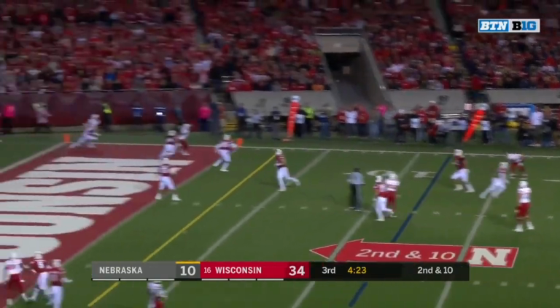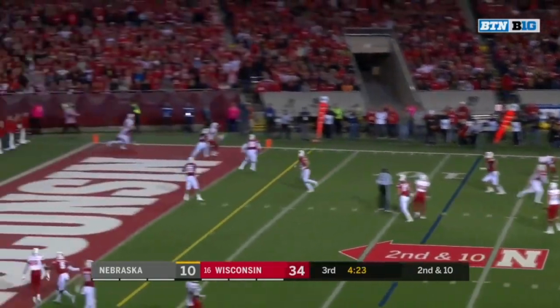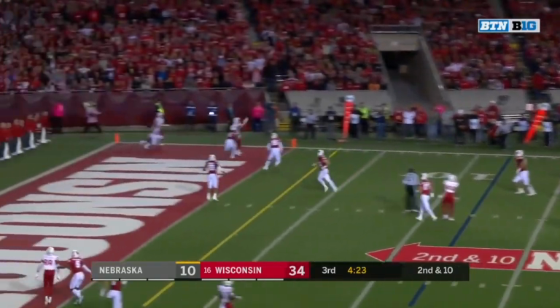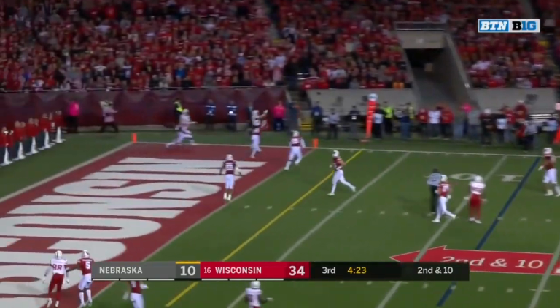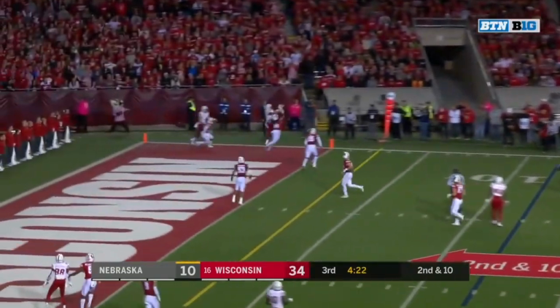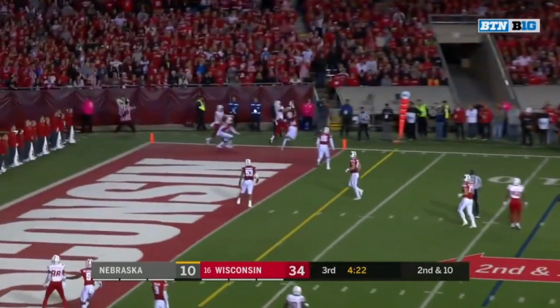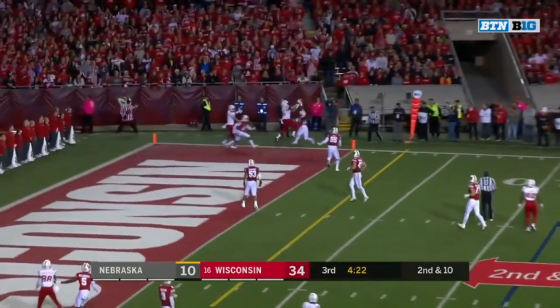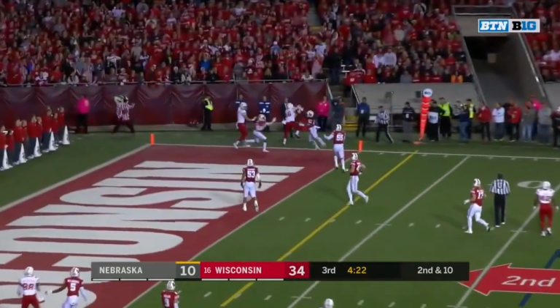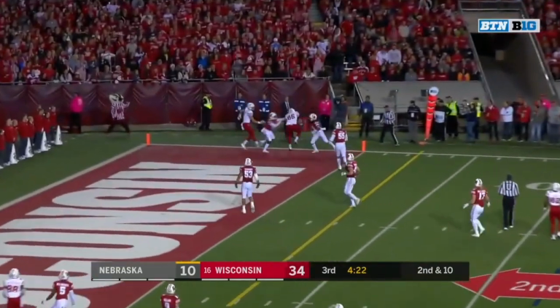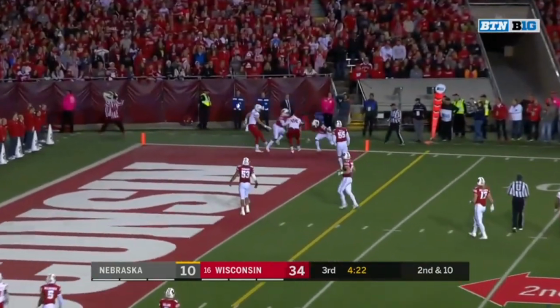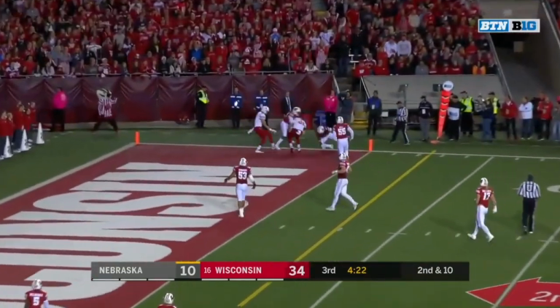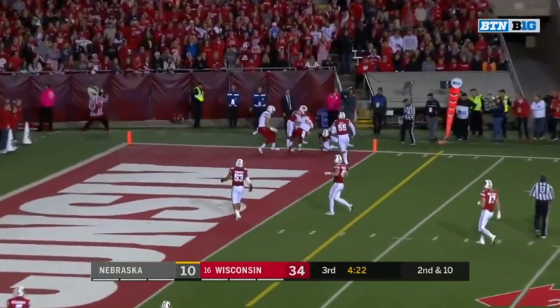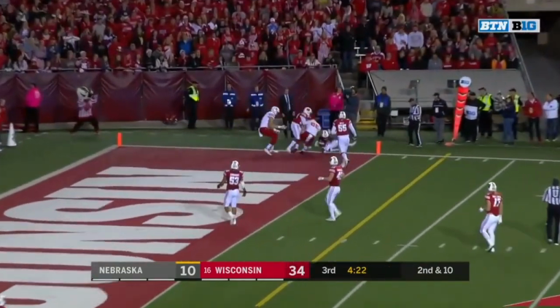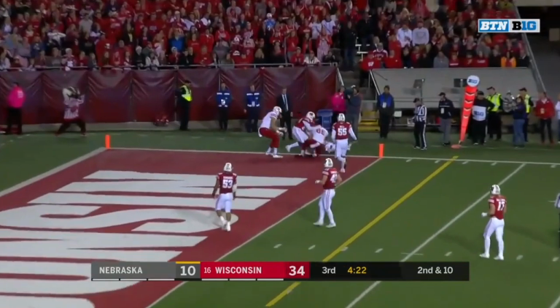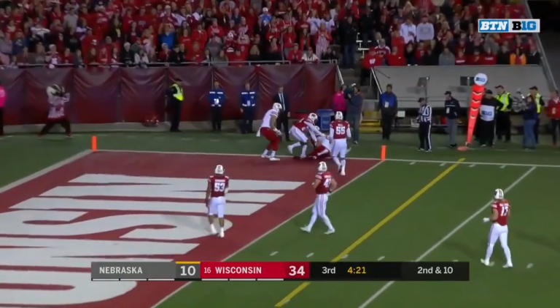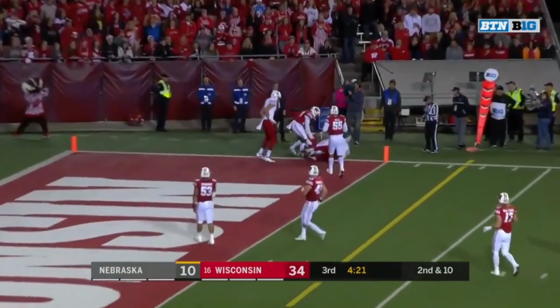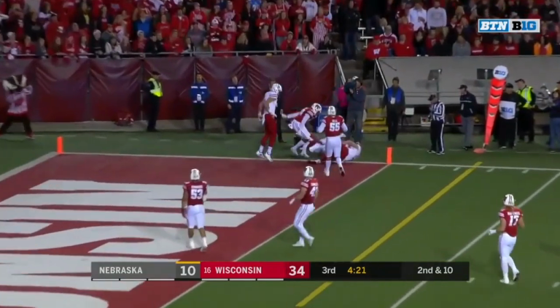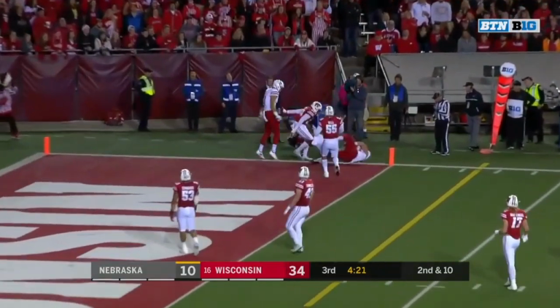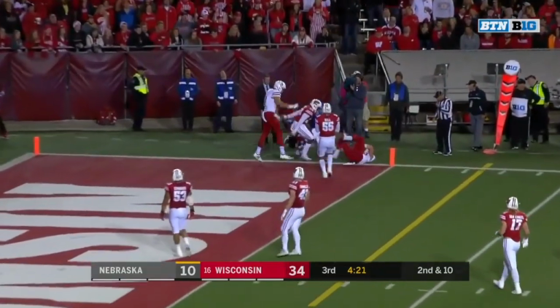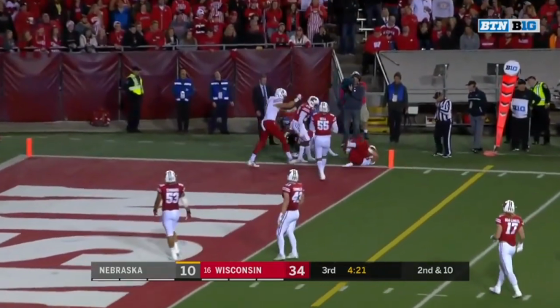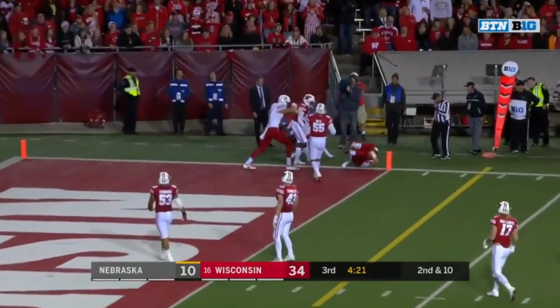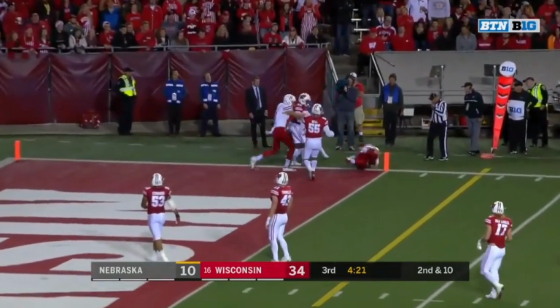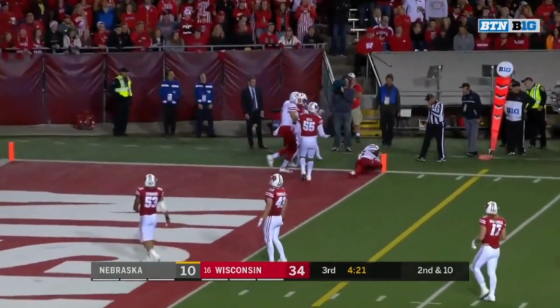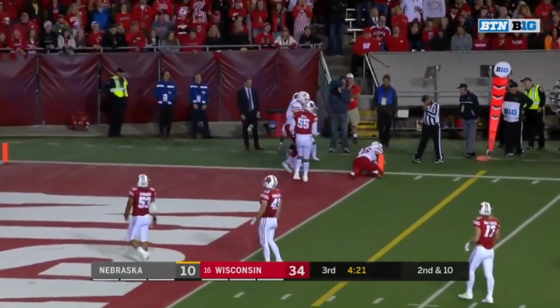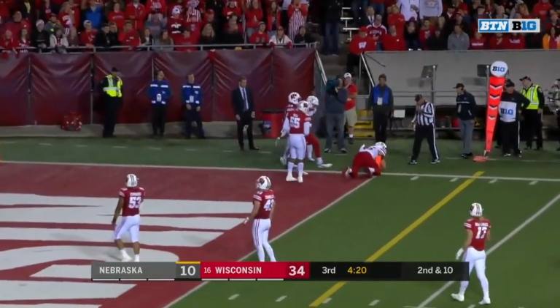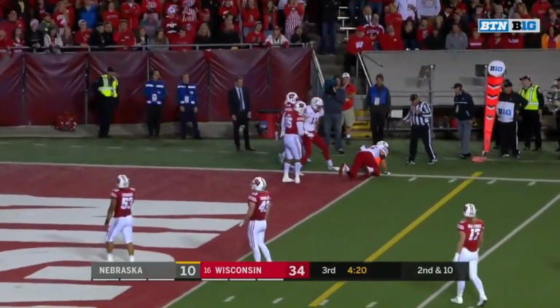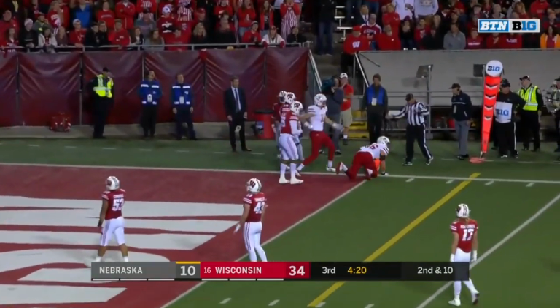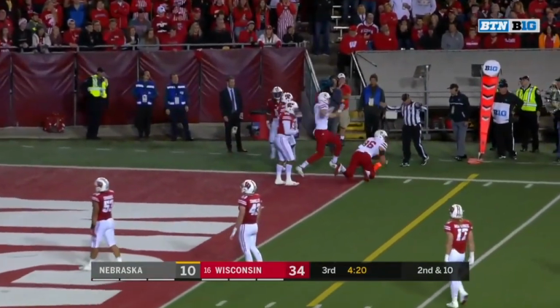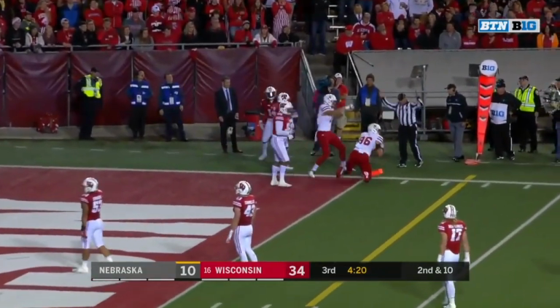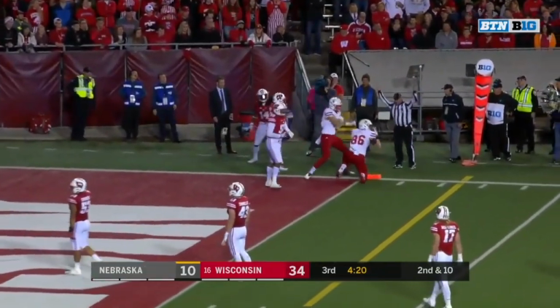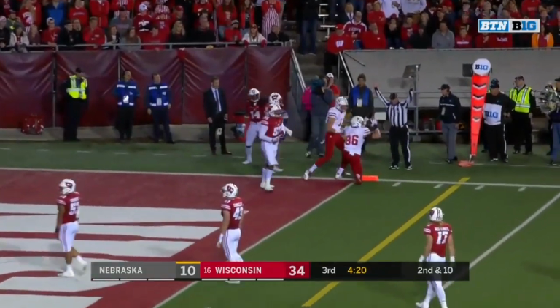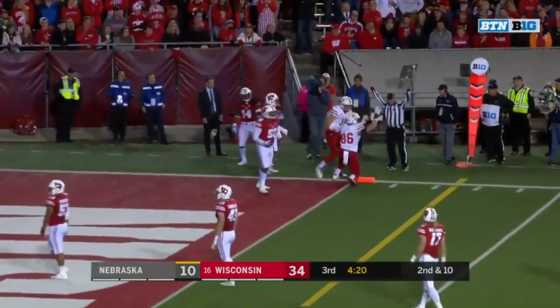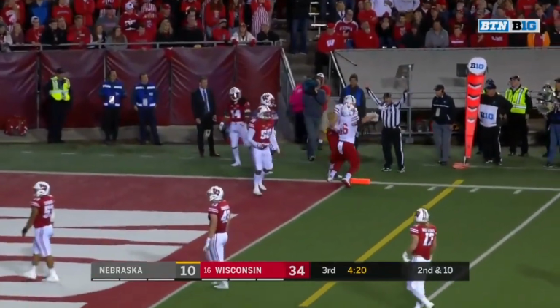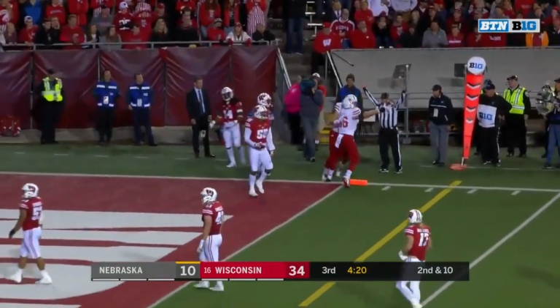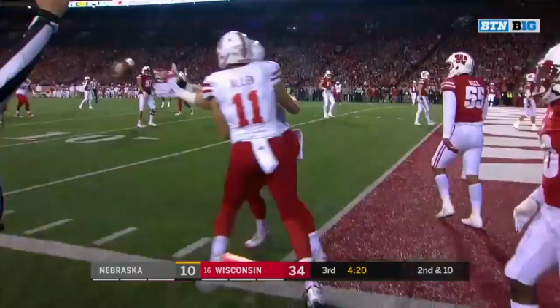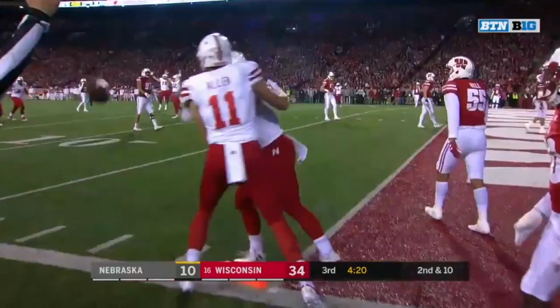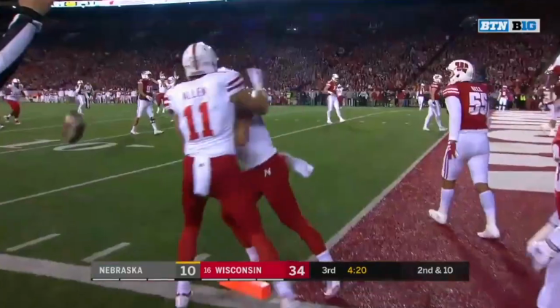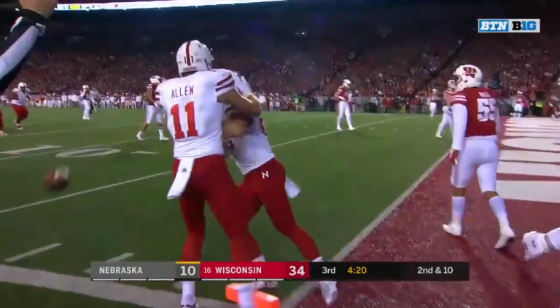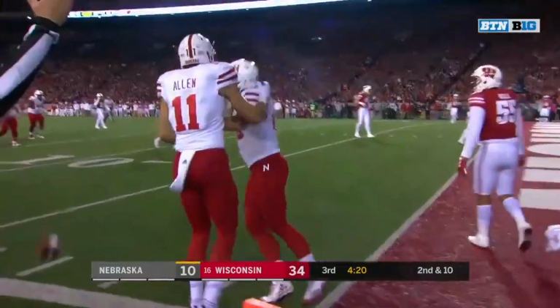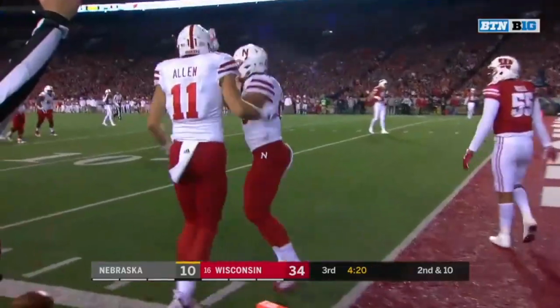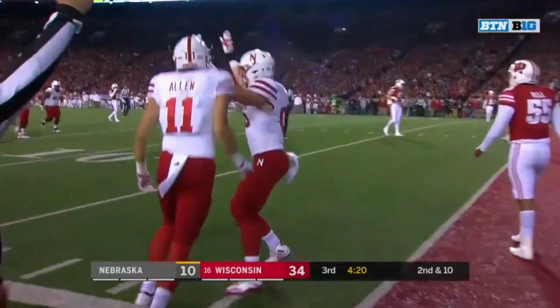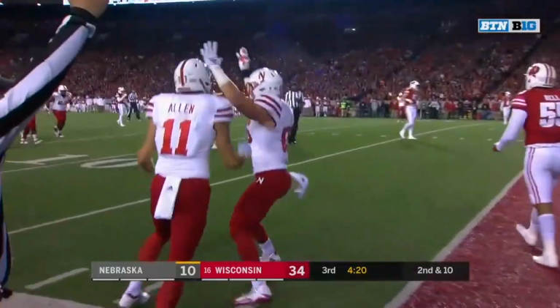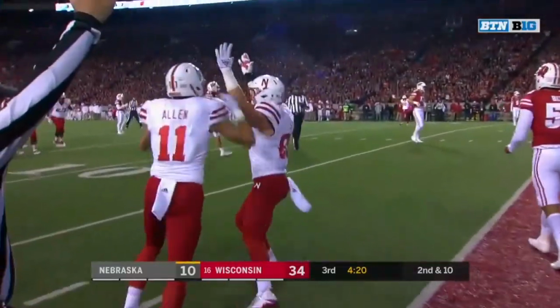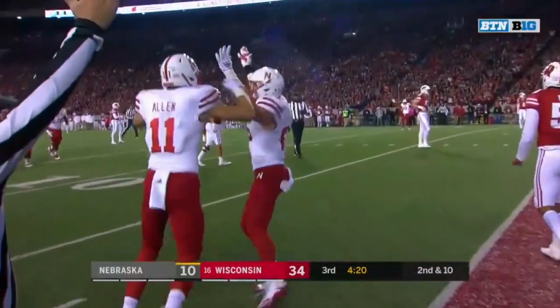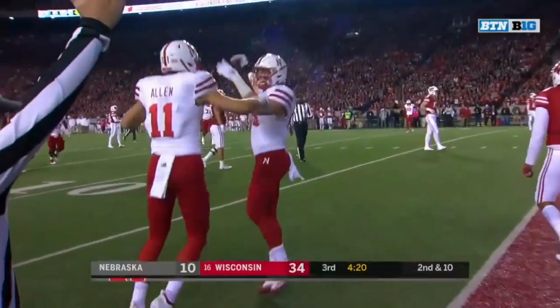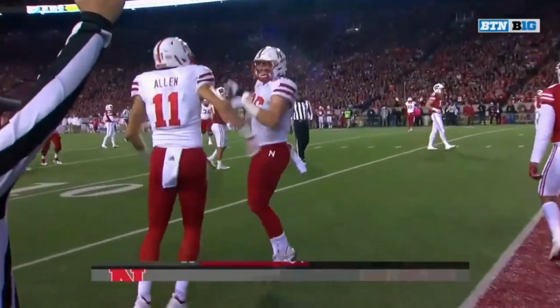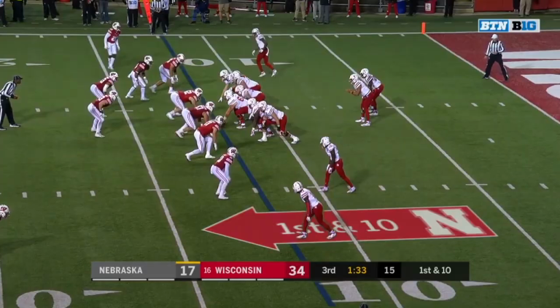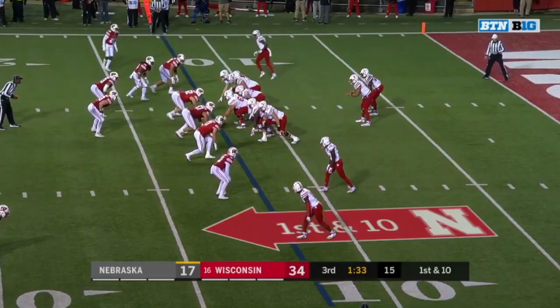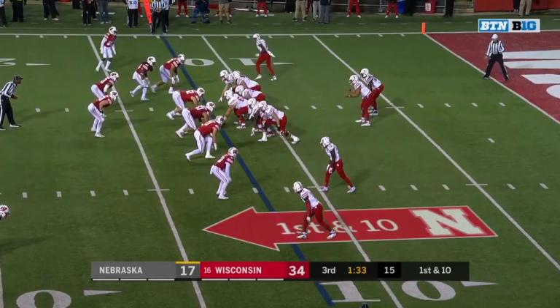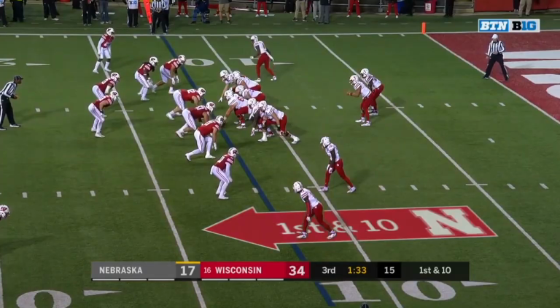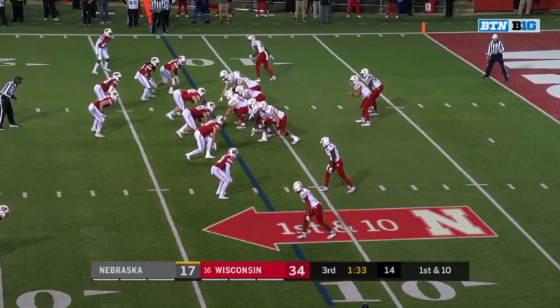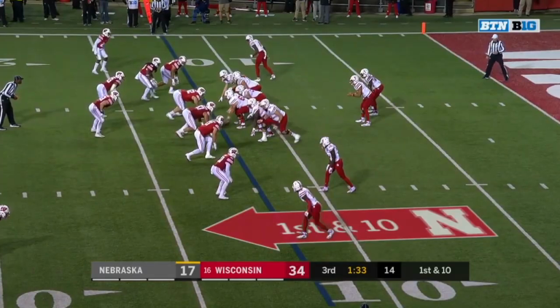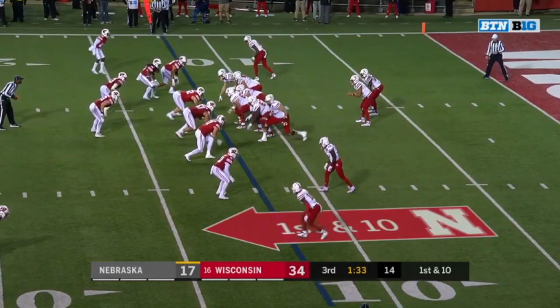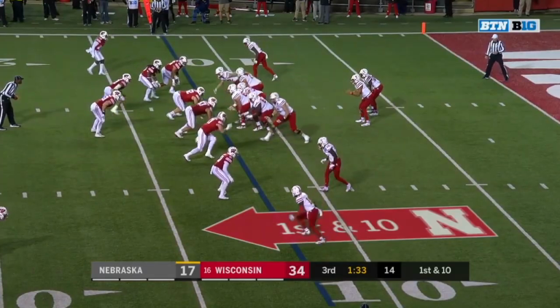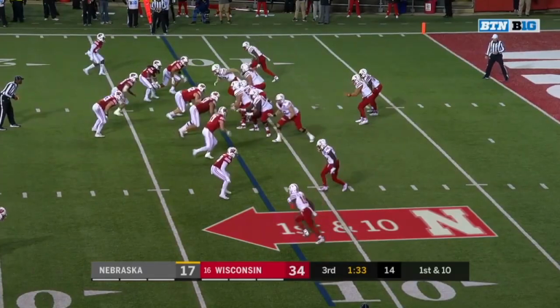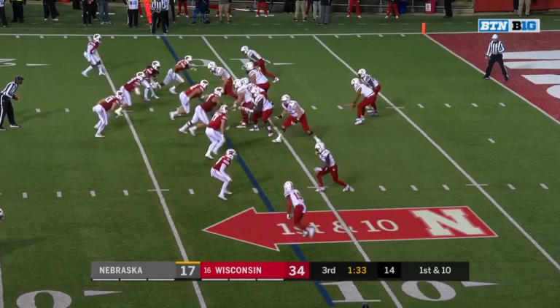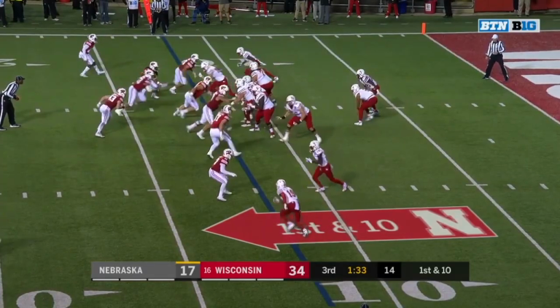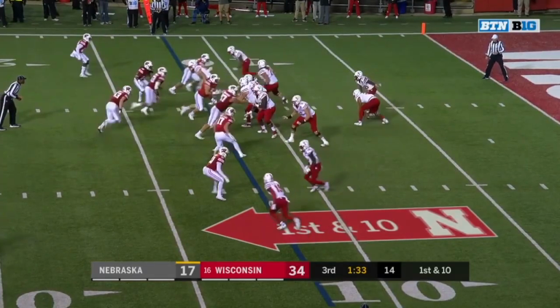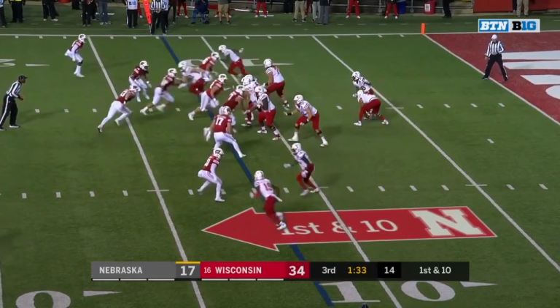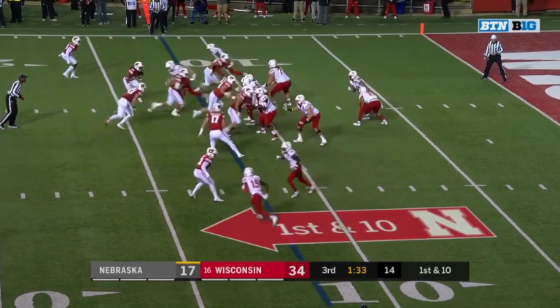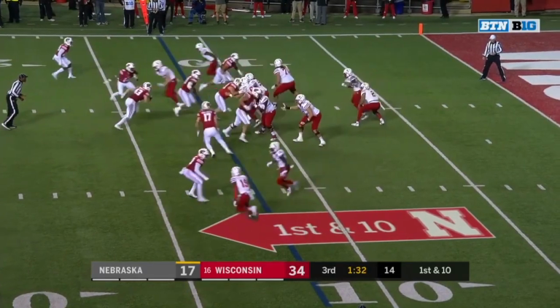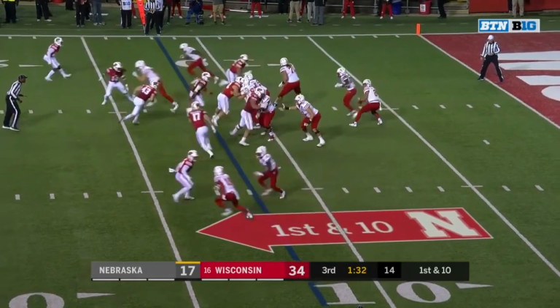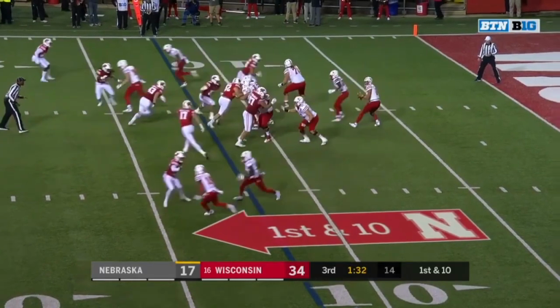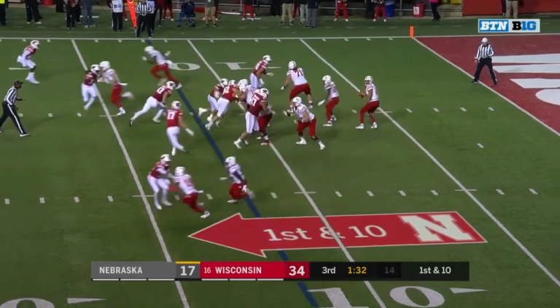Martinez for the end zone — a jump ball. Jack Stoll pries it away. Touchdown for the Huskers at their own 12-yard line.